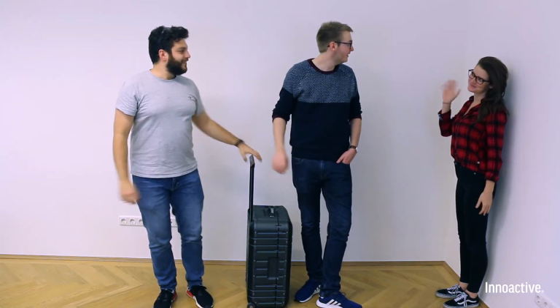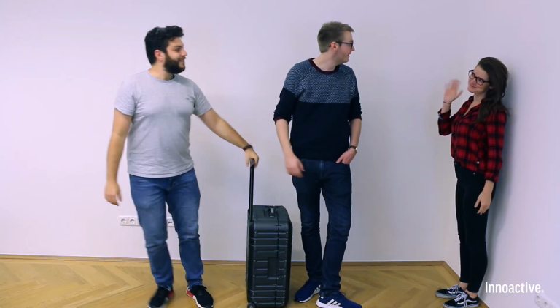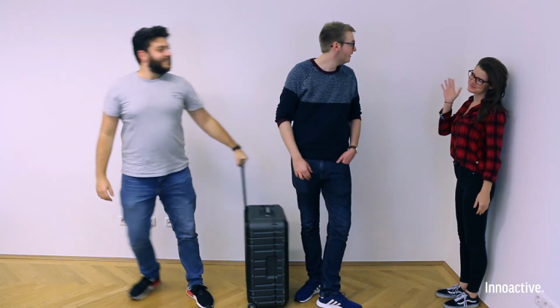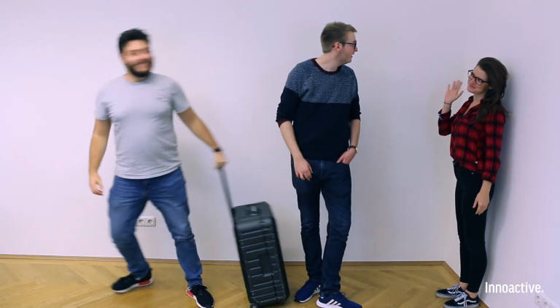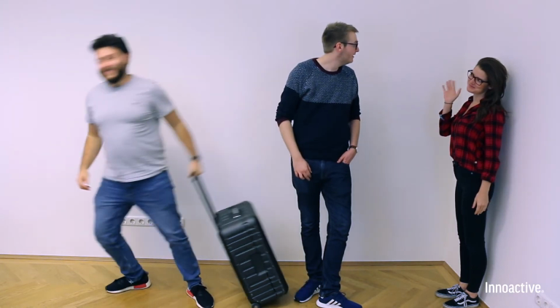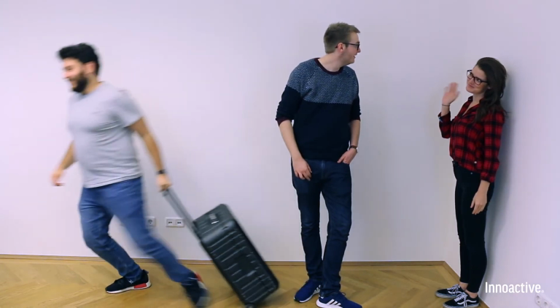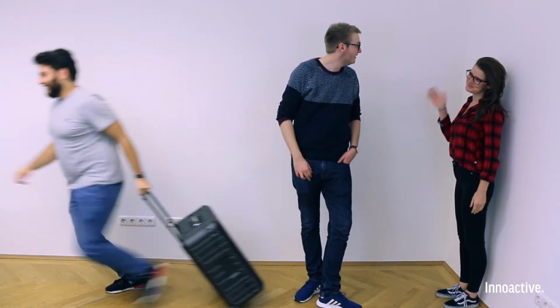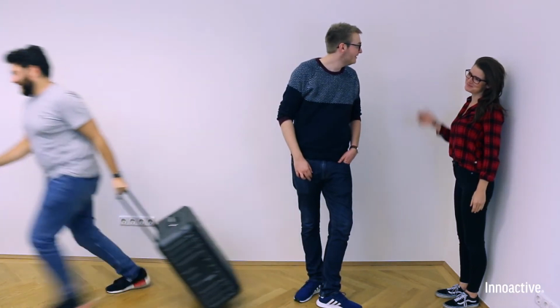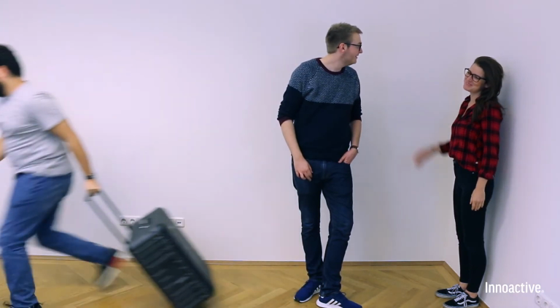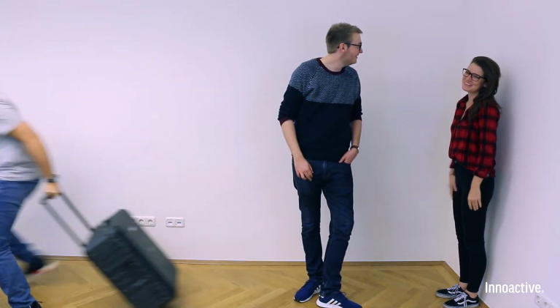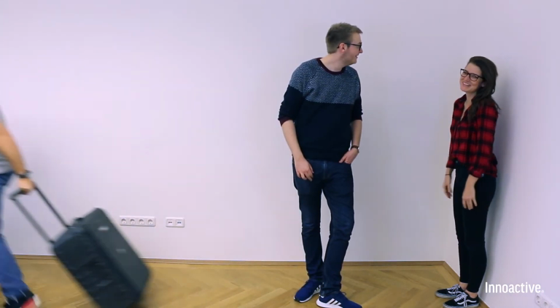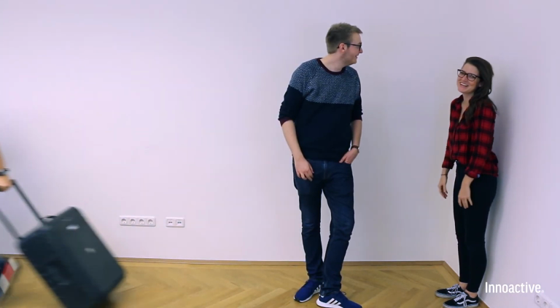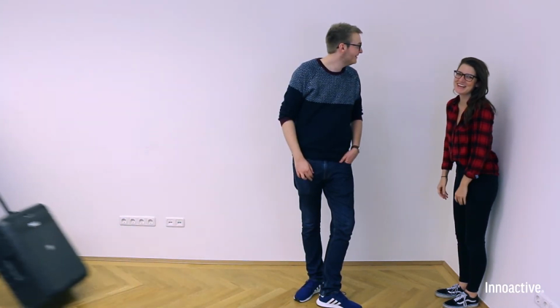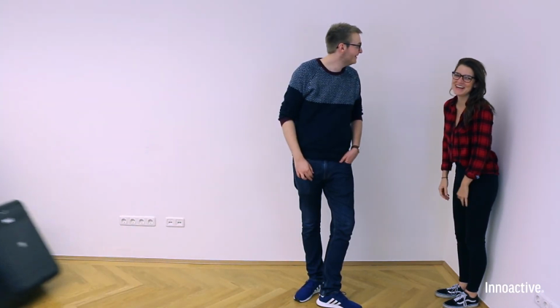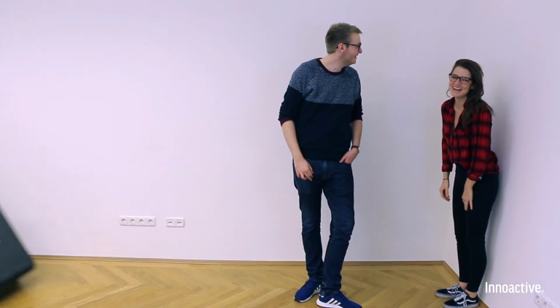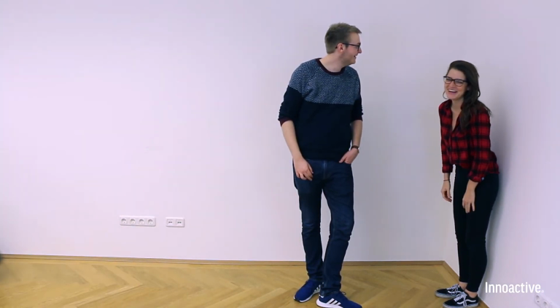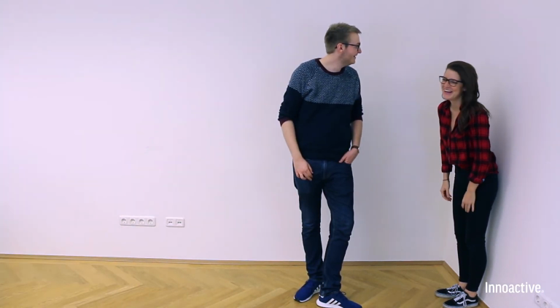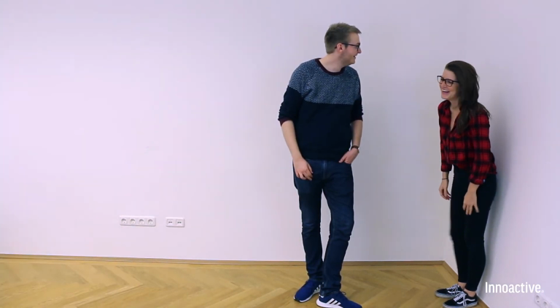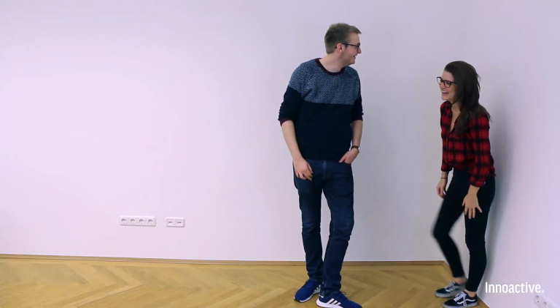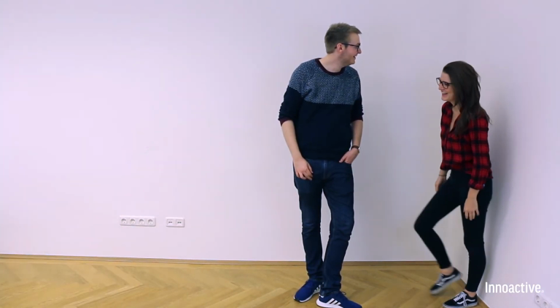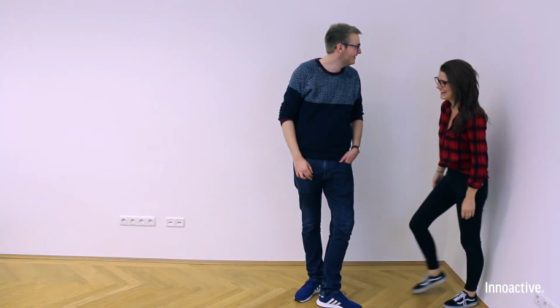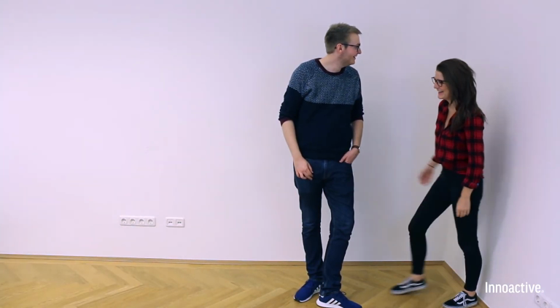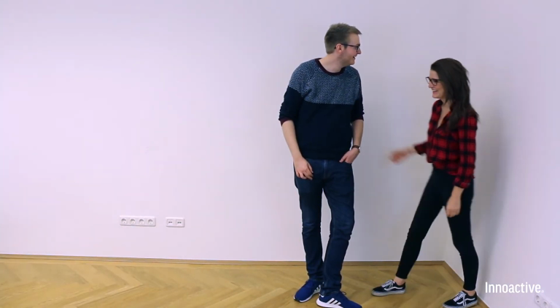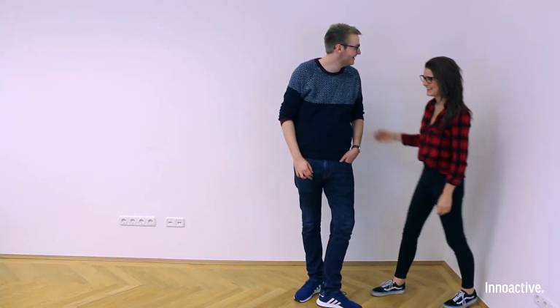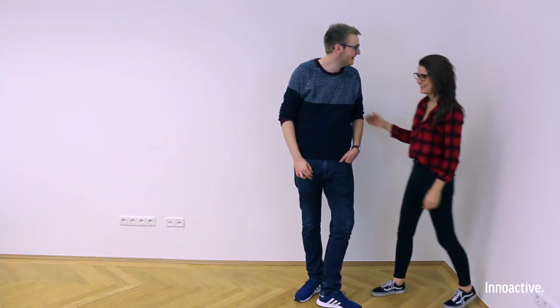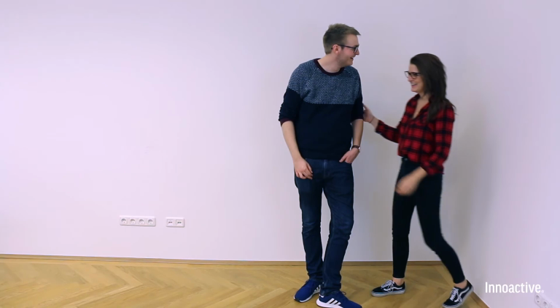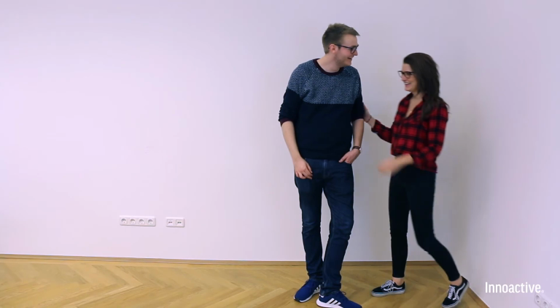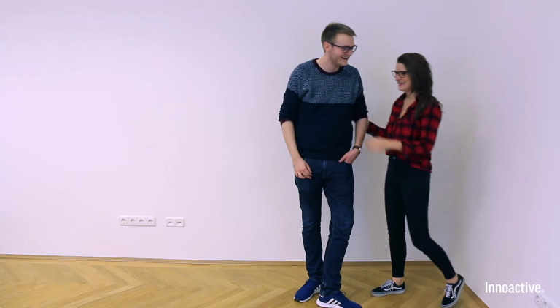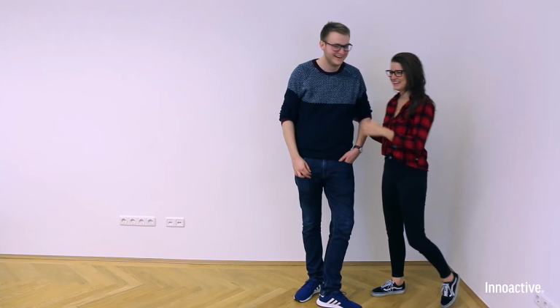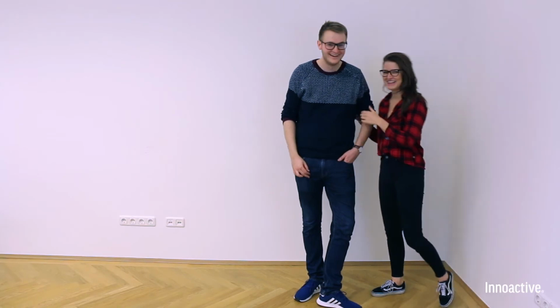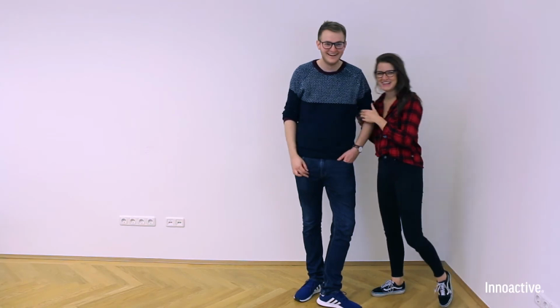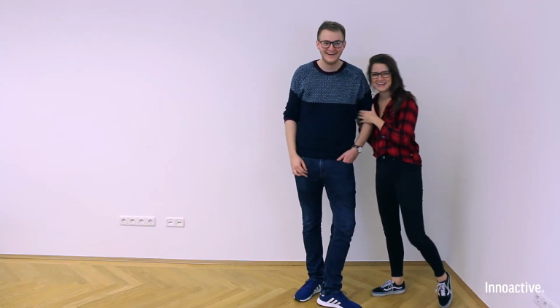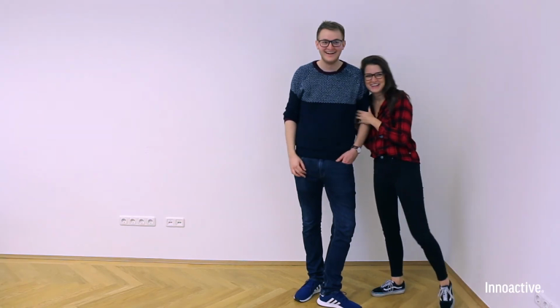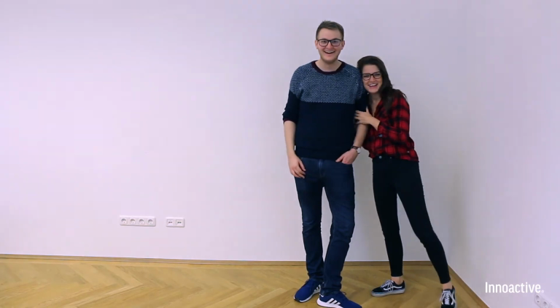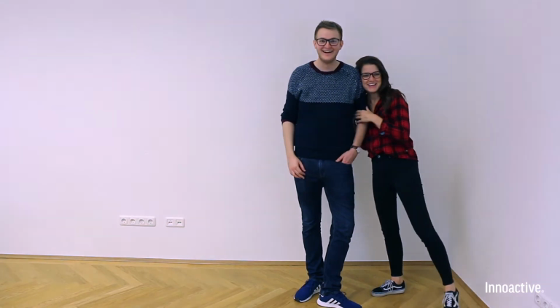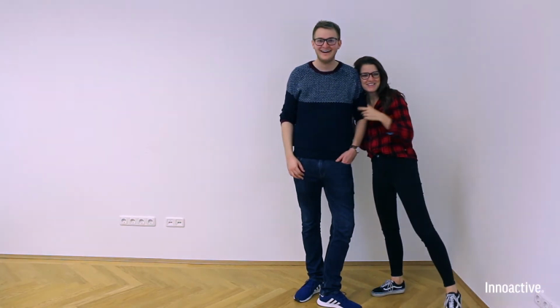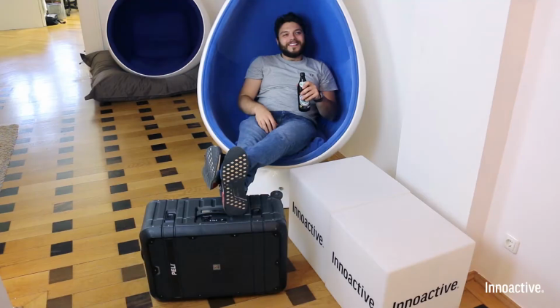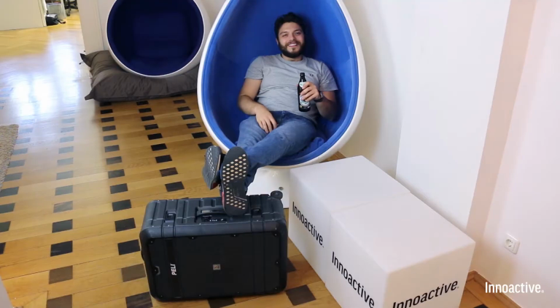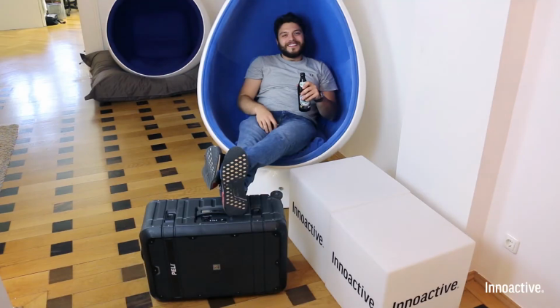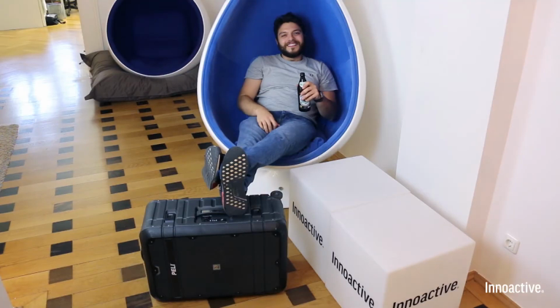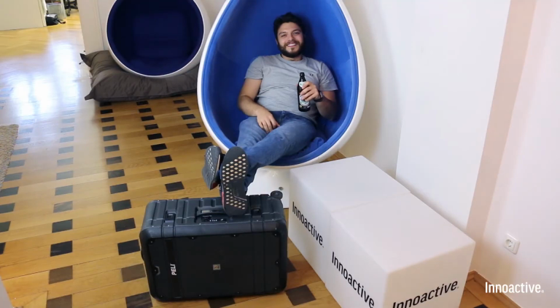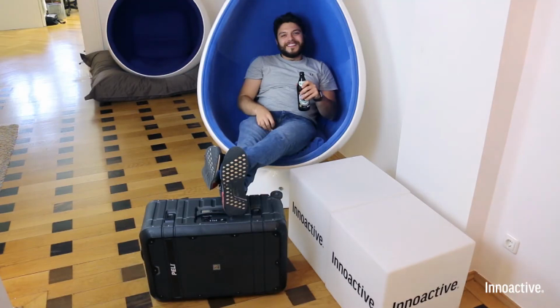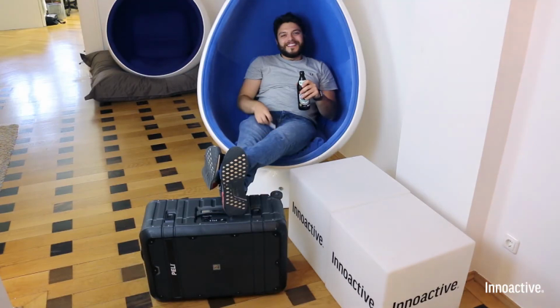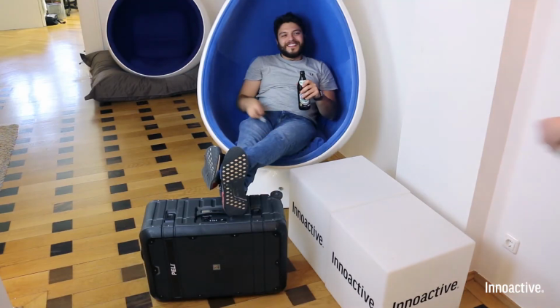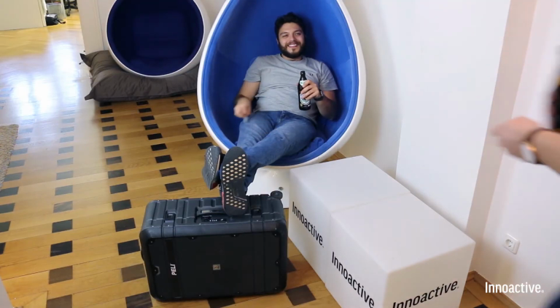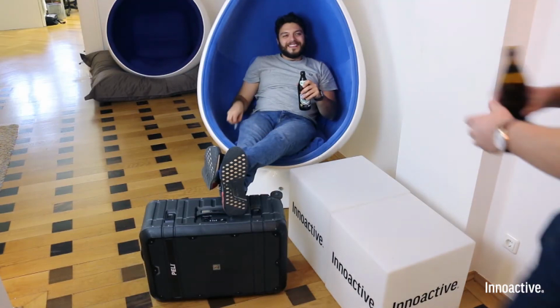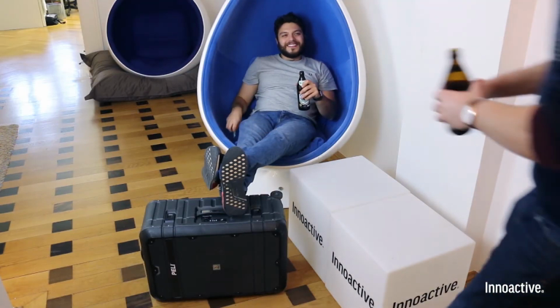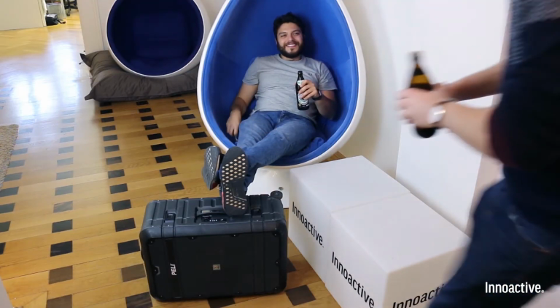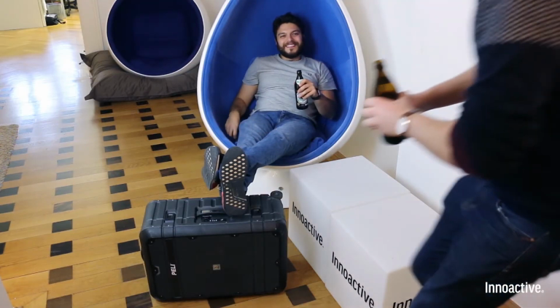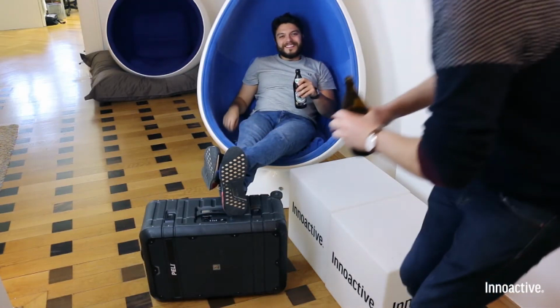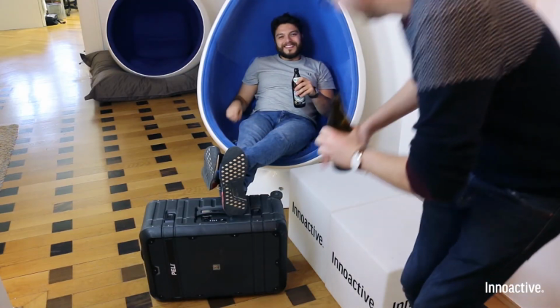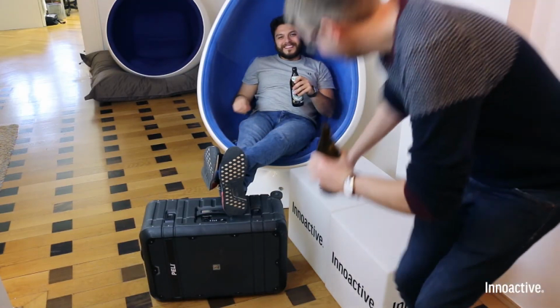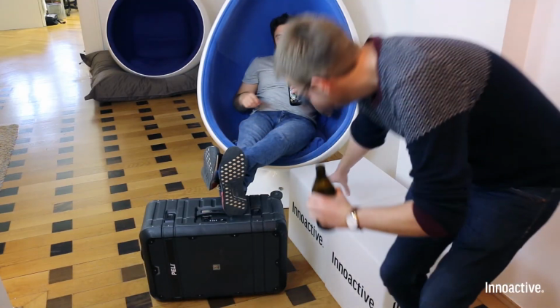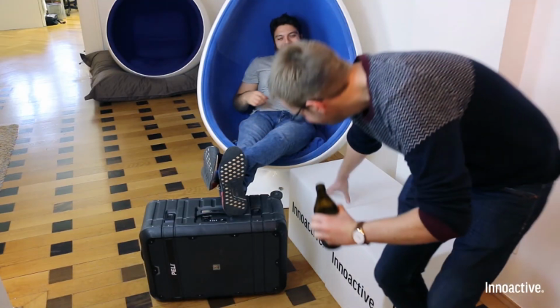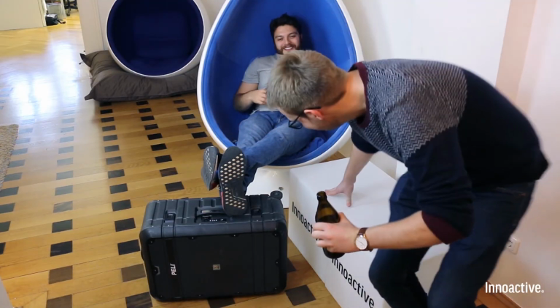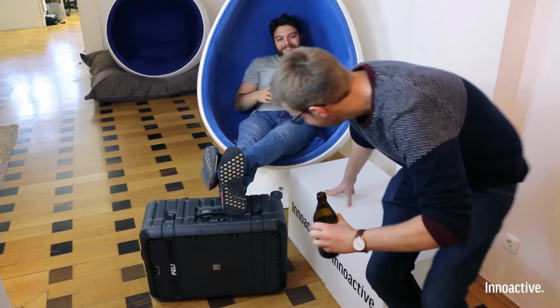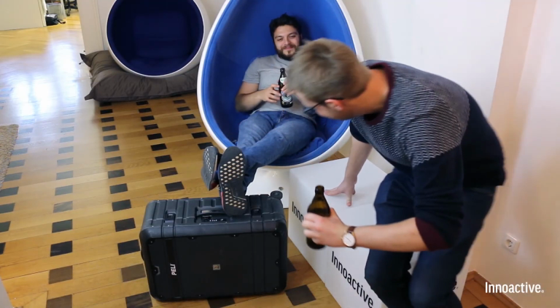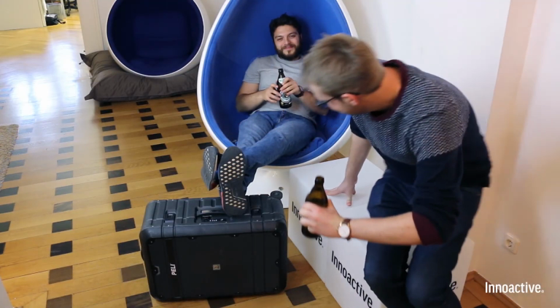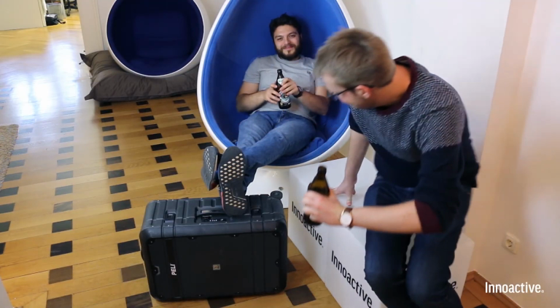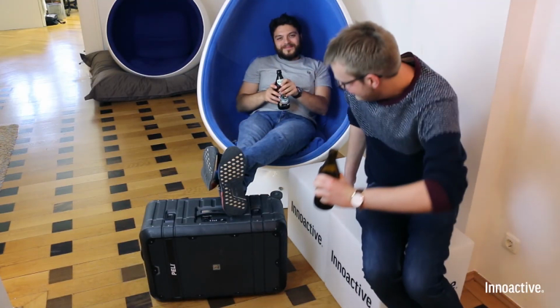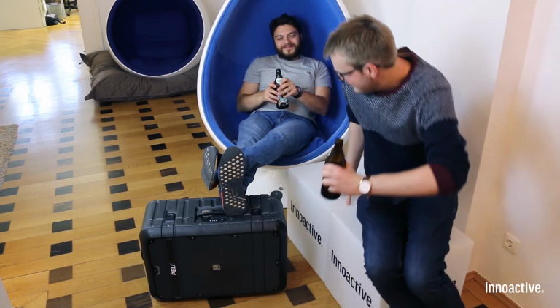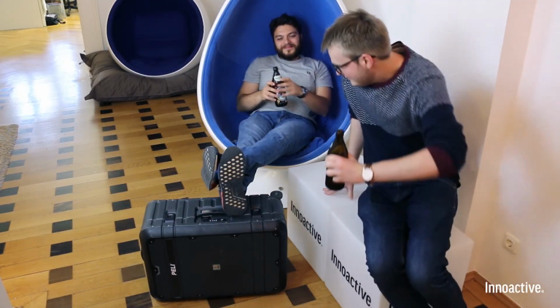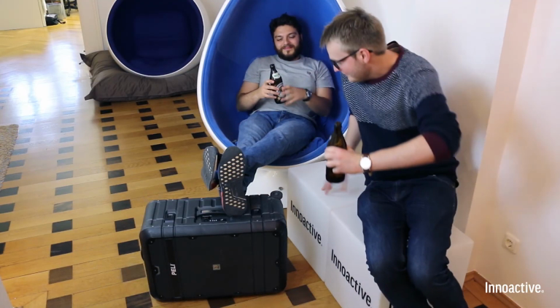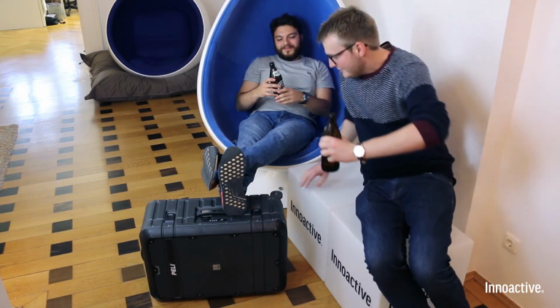Oh yeah, luckily we have enough VR suitcases for everyone — even for Mr. Wire.